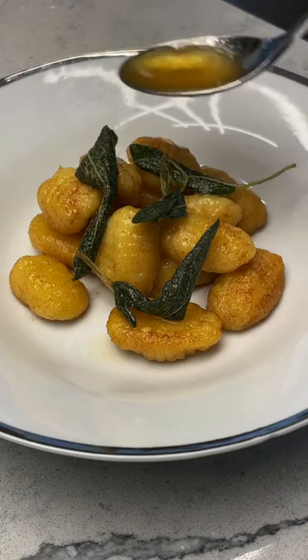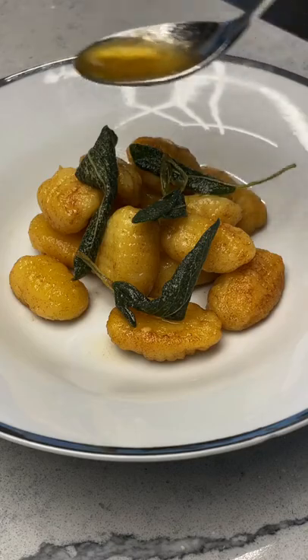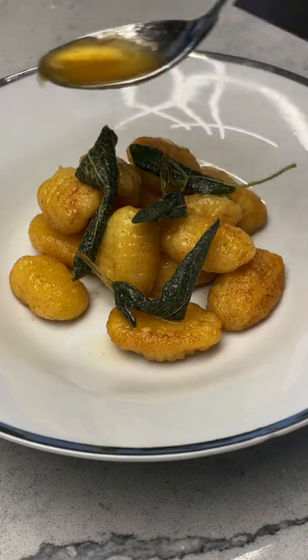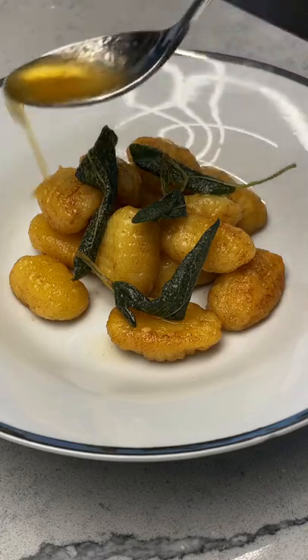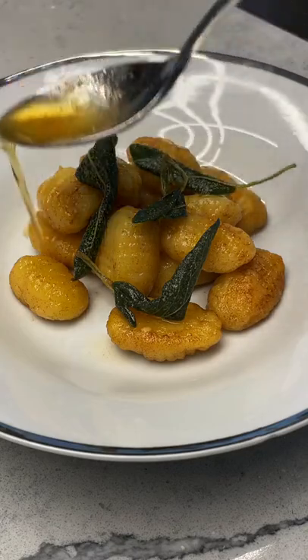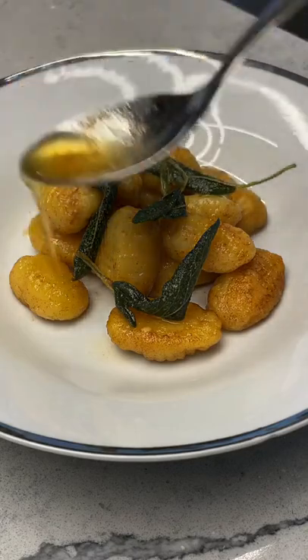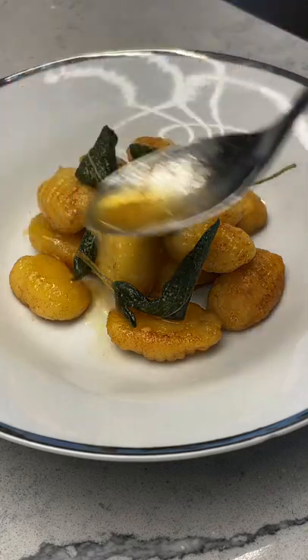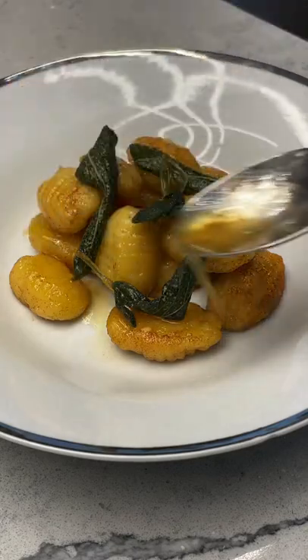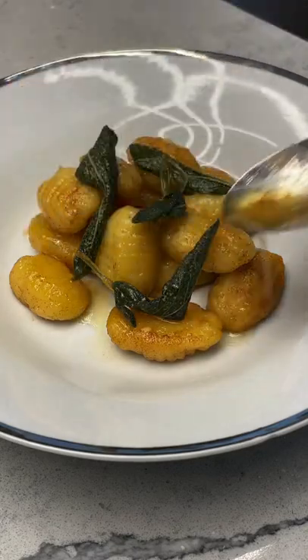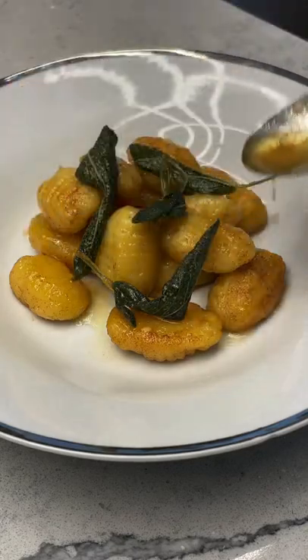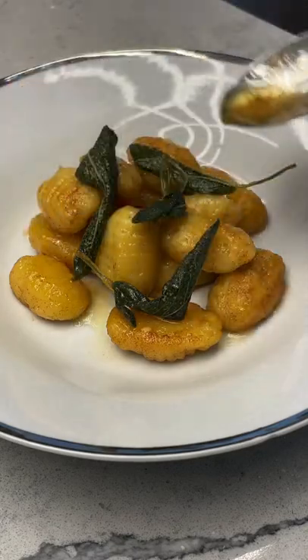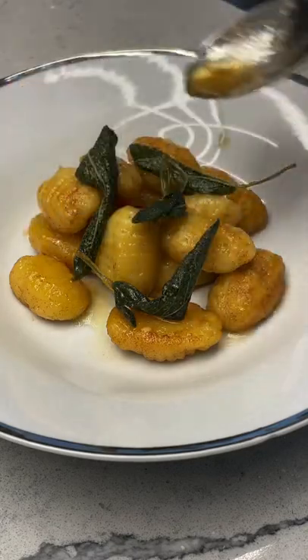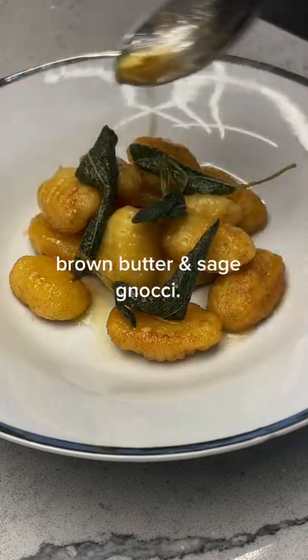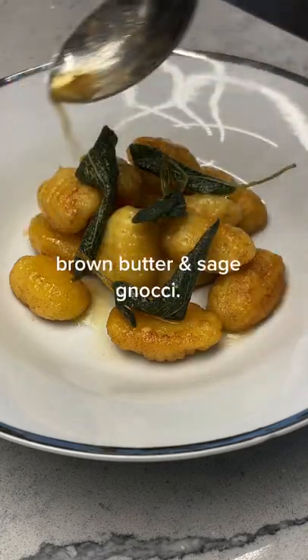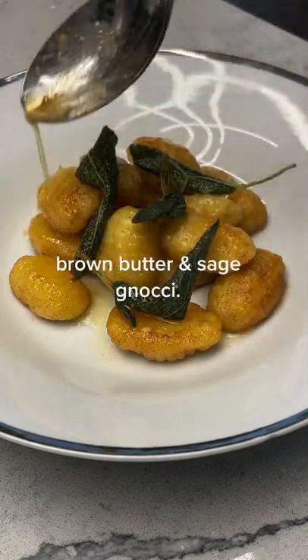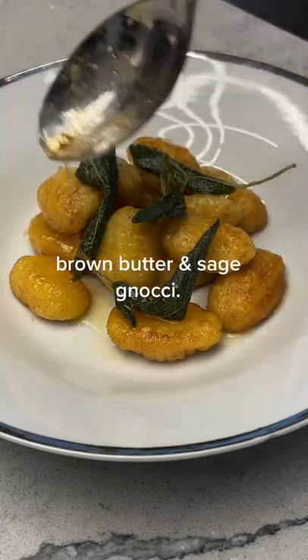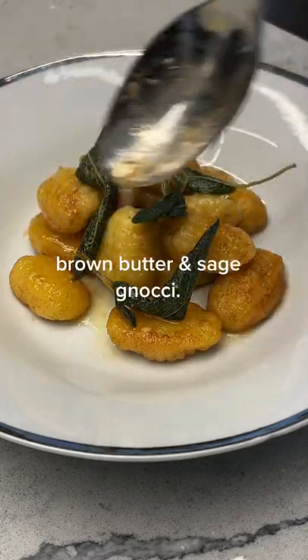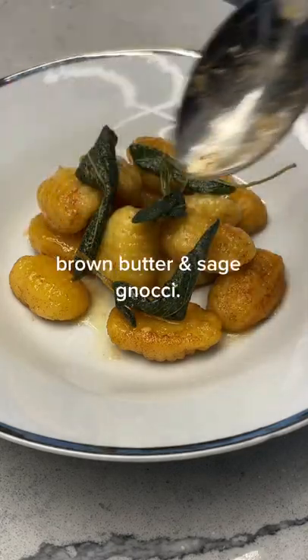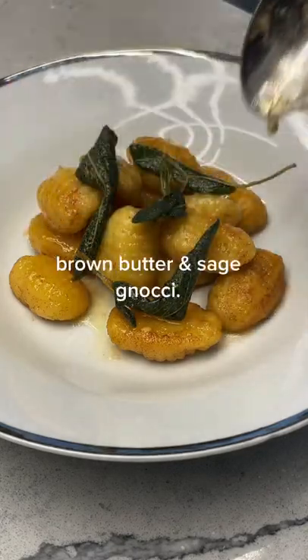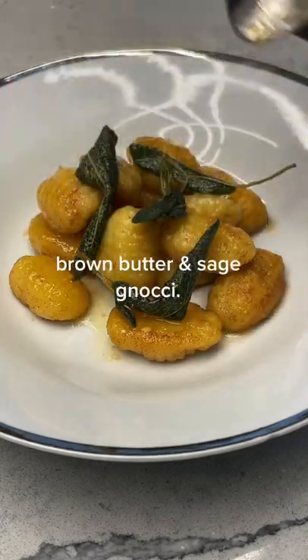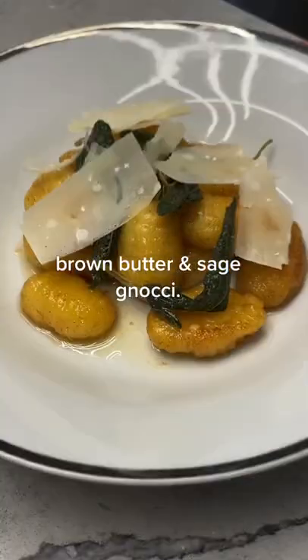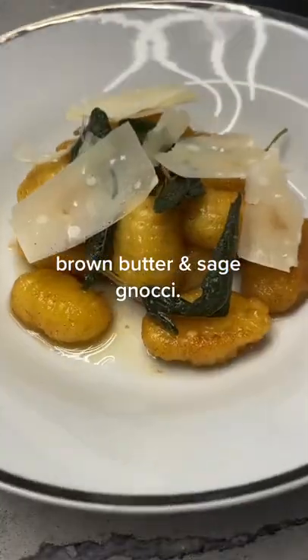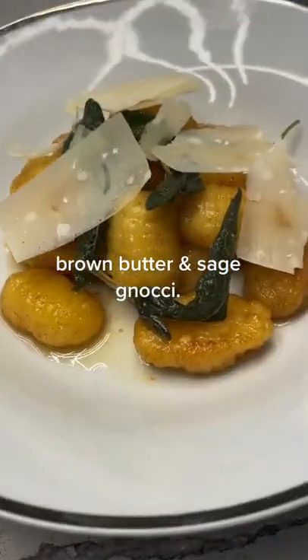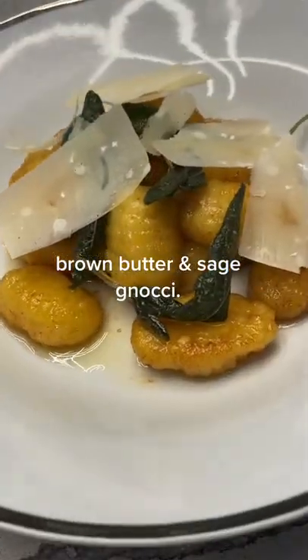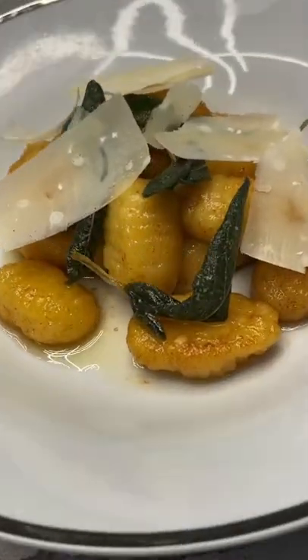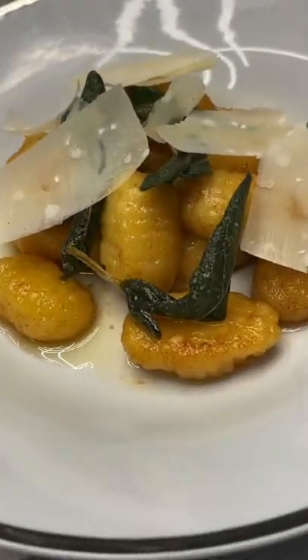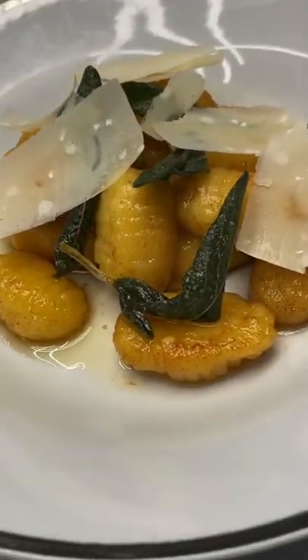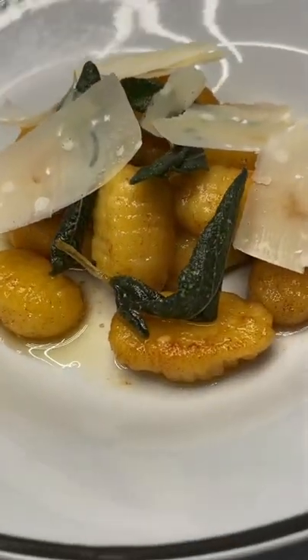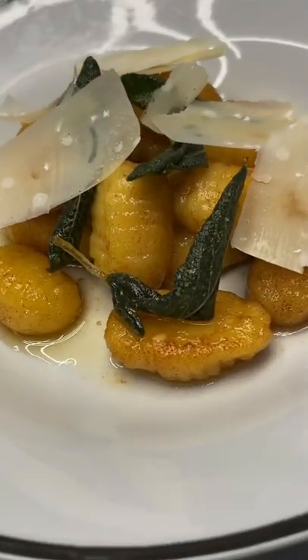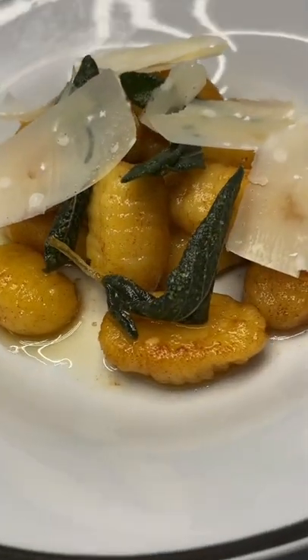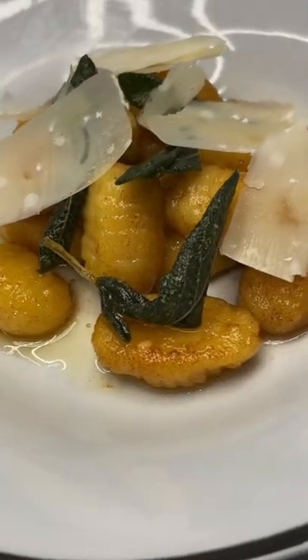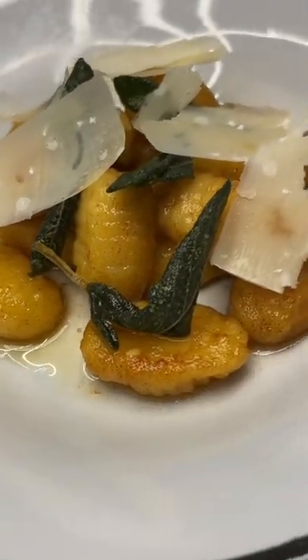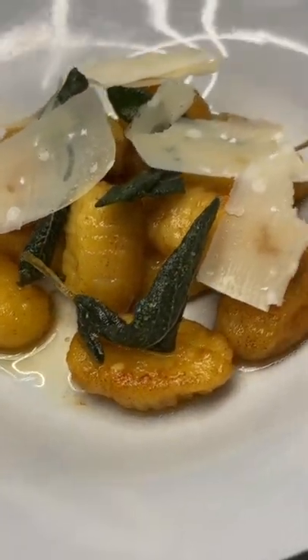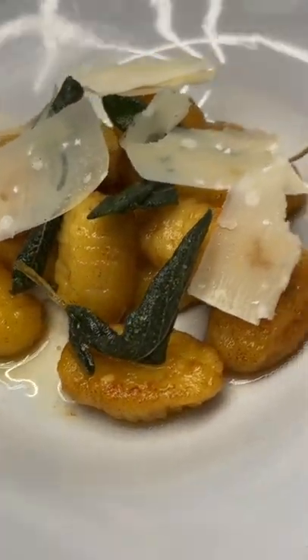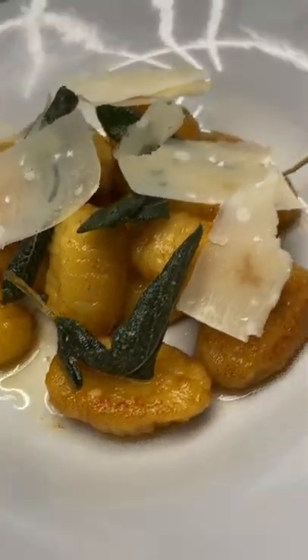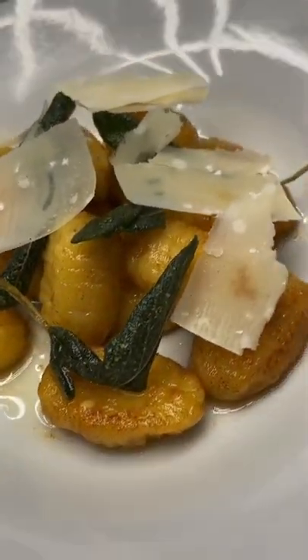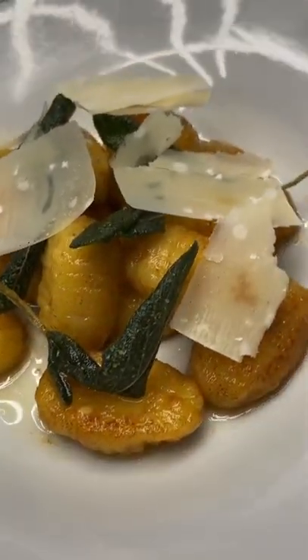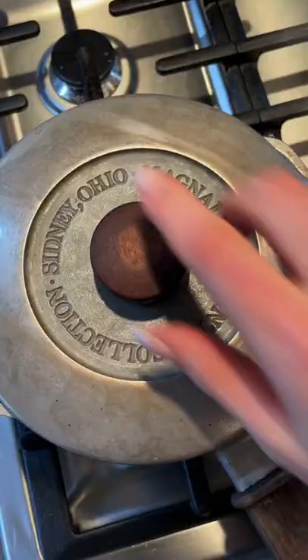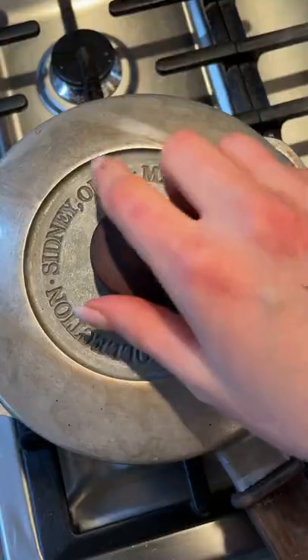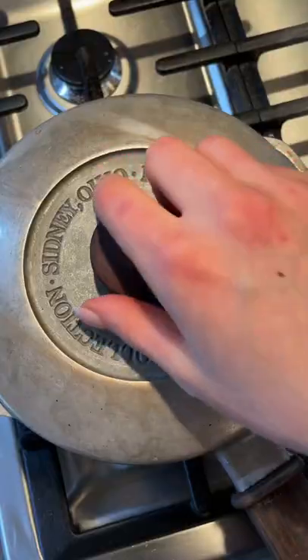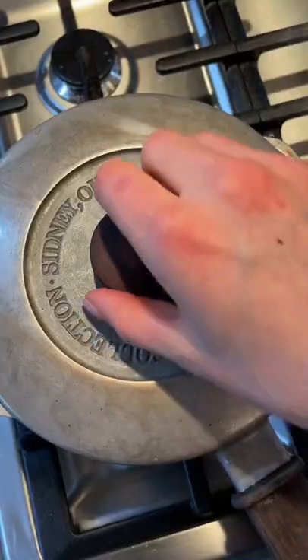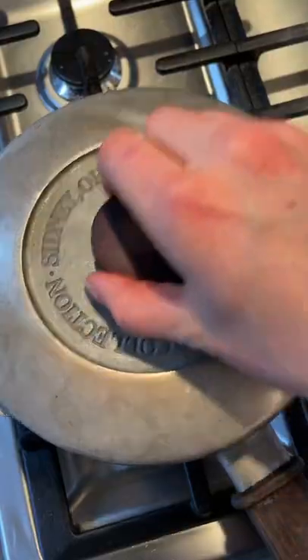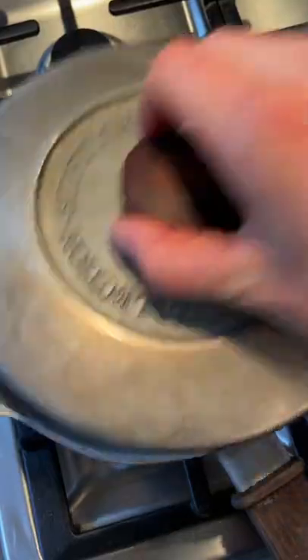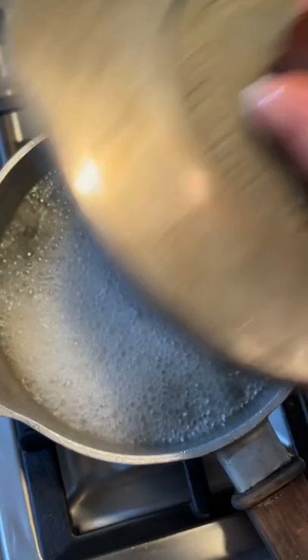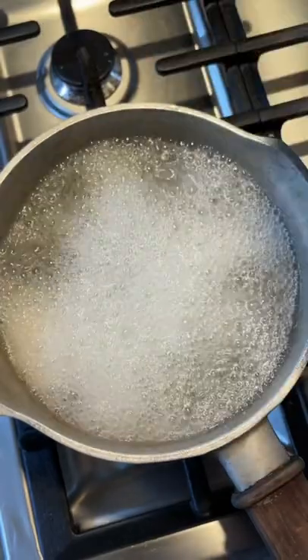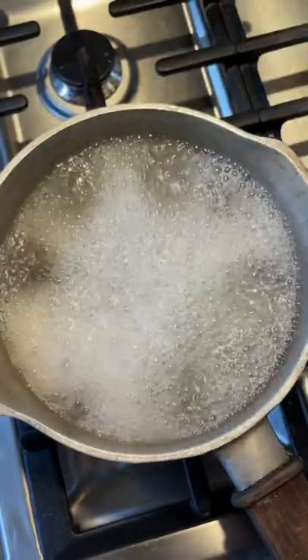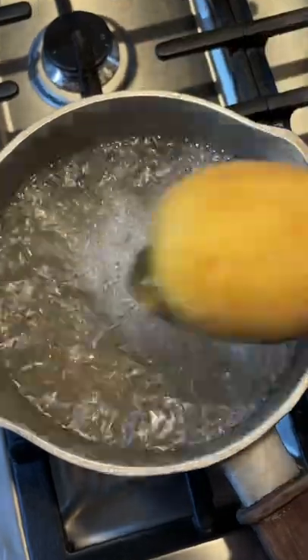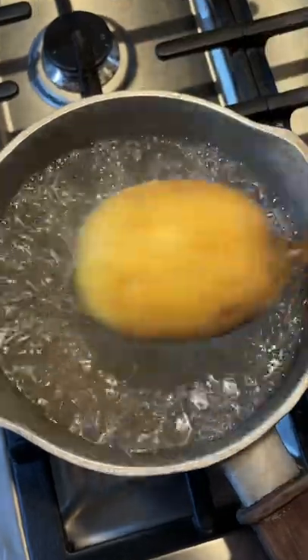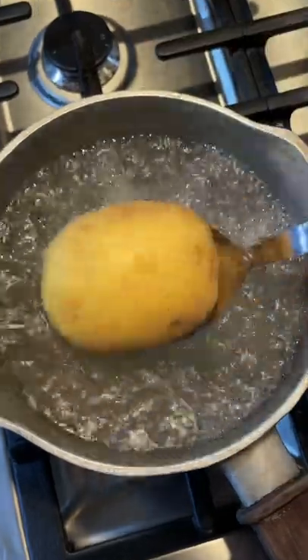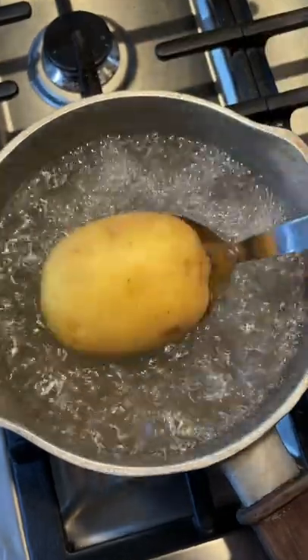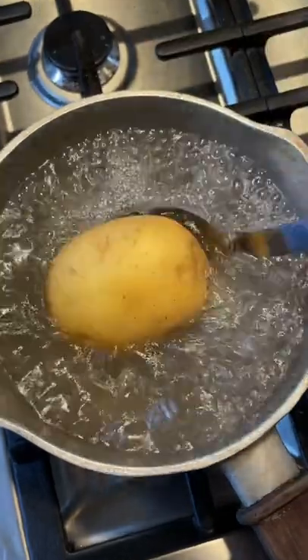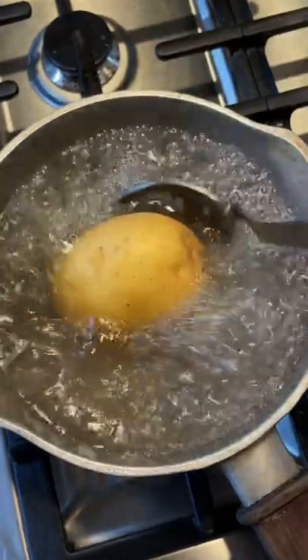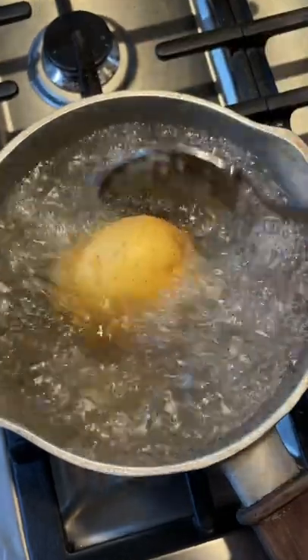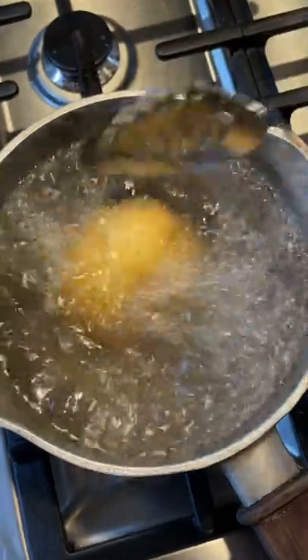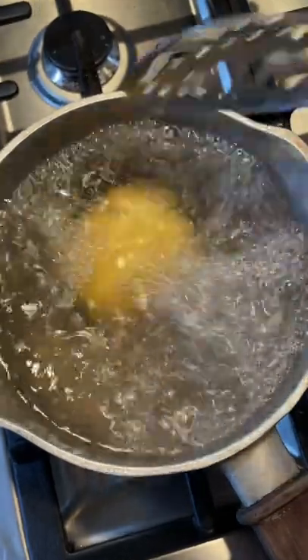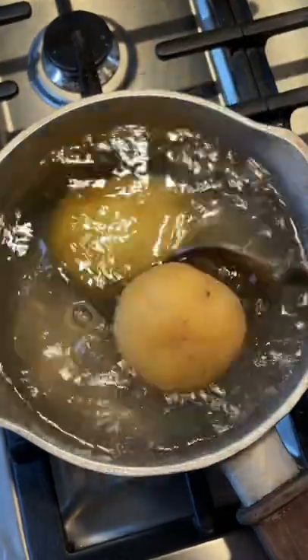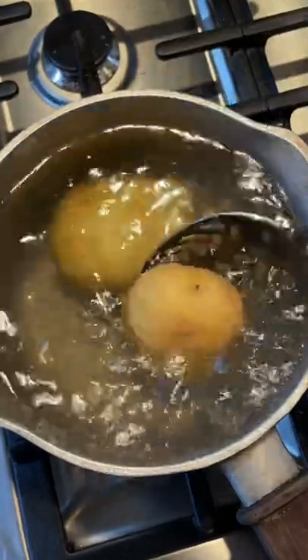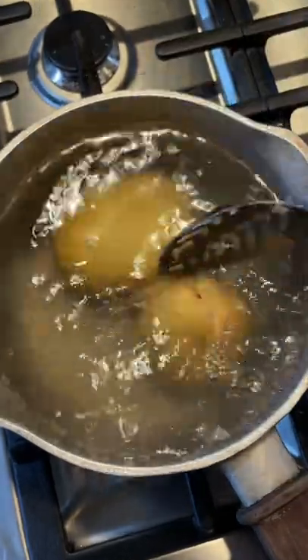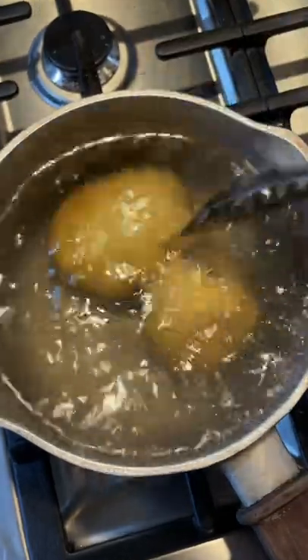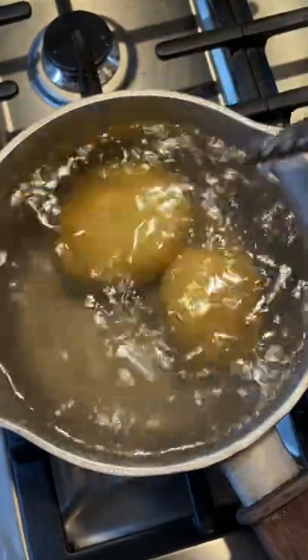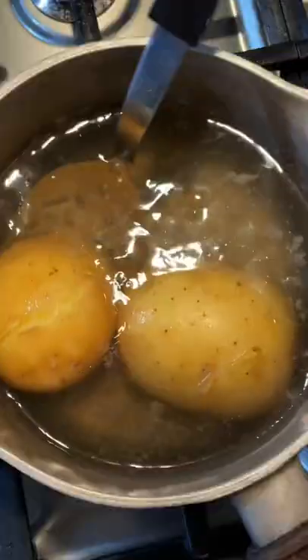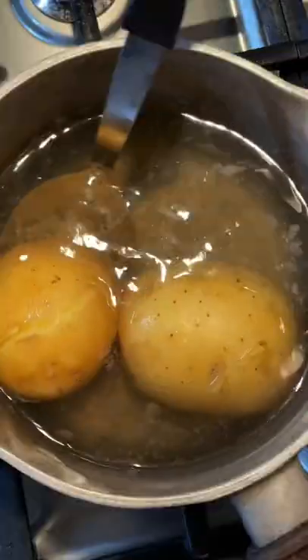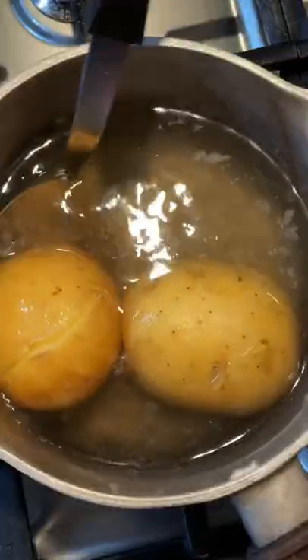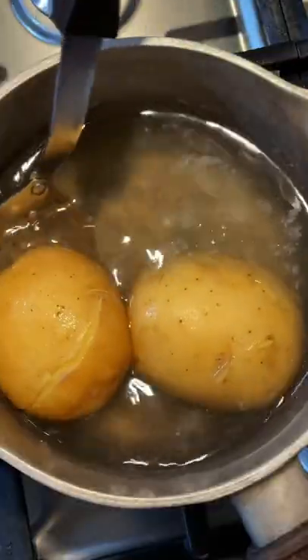We're fast approaching that day where you go out of your way to make something for your loved ones. And if you're out of ideas, I know just the thing: brown butter, sage, gnocchi.